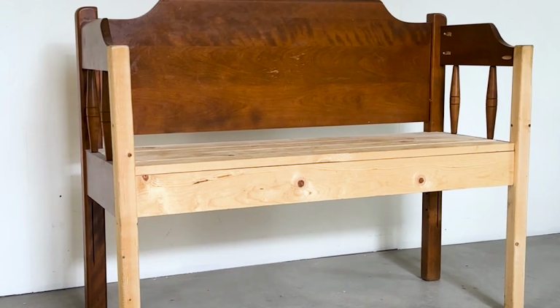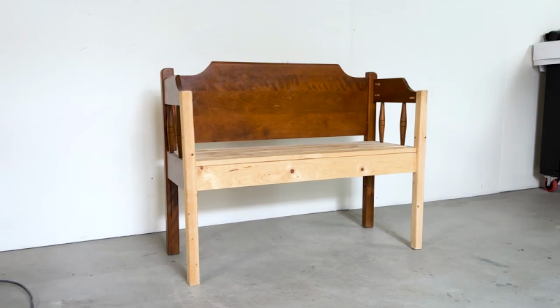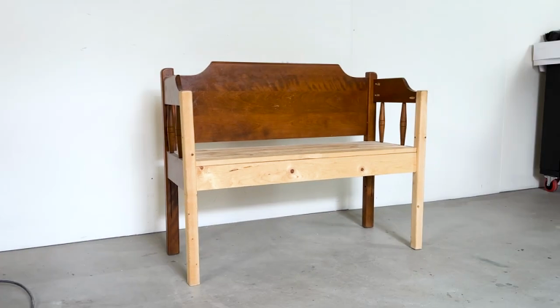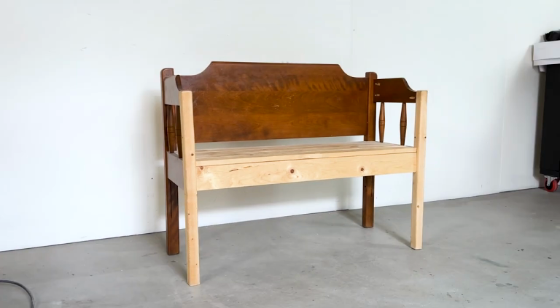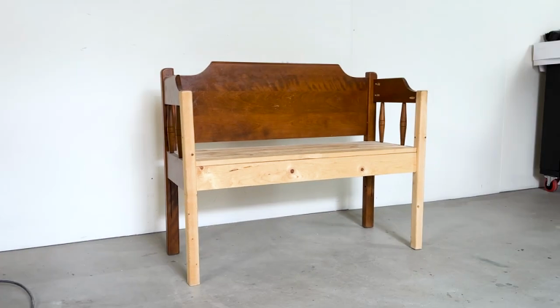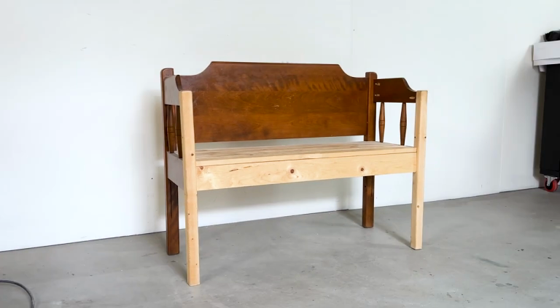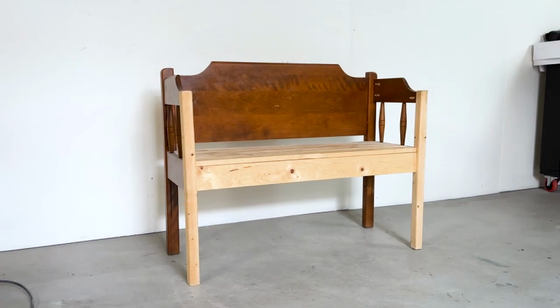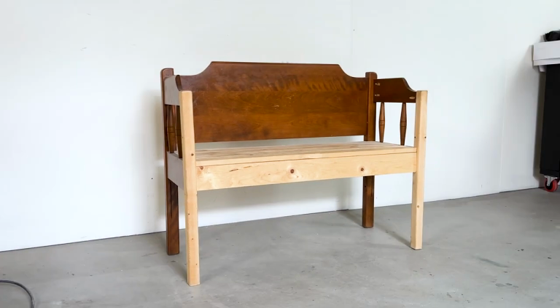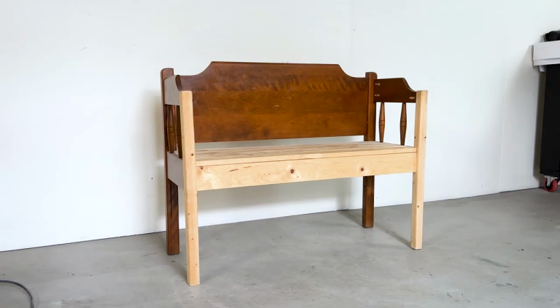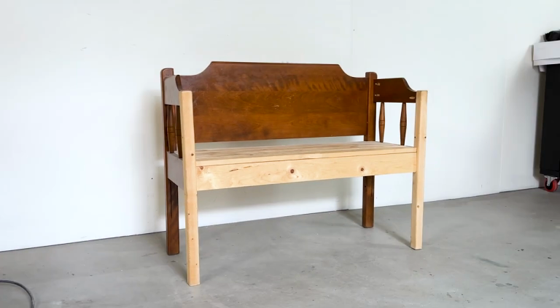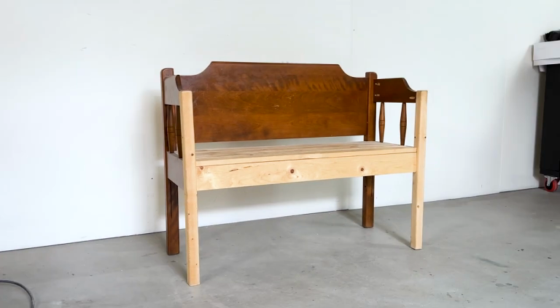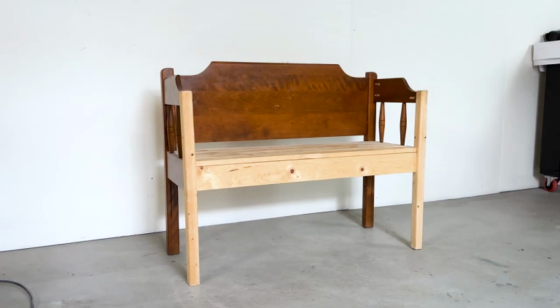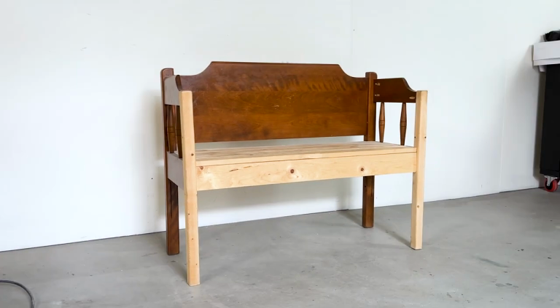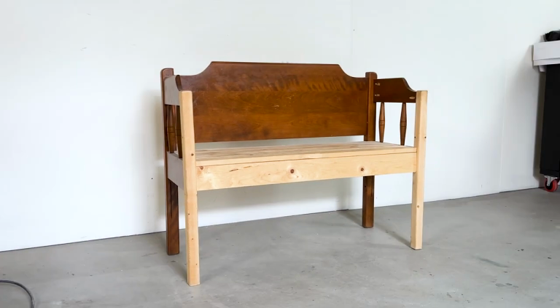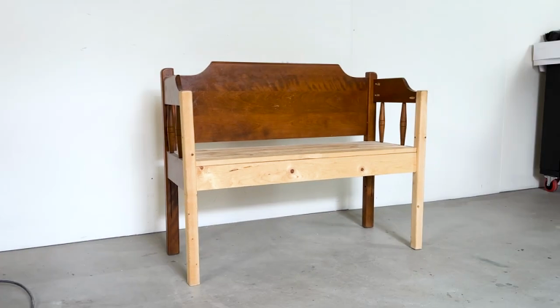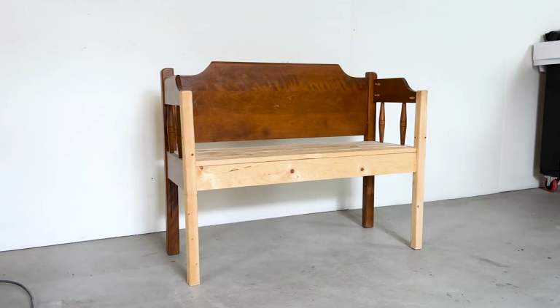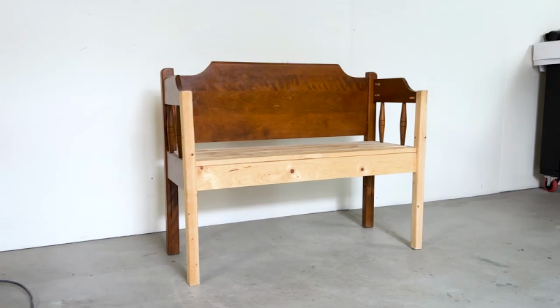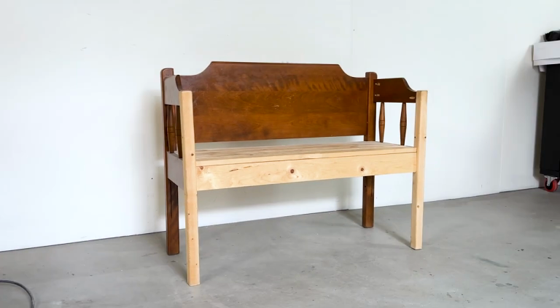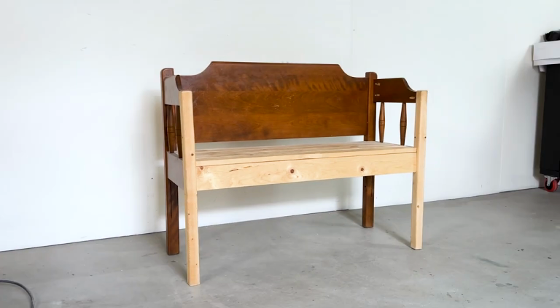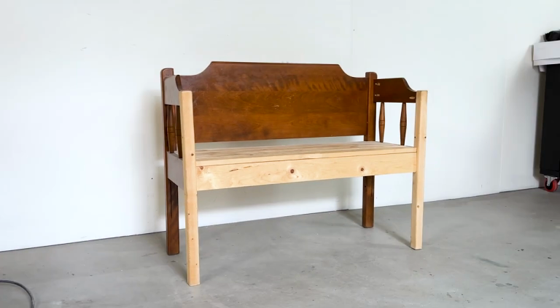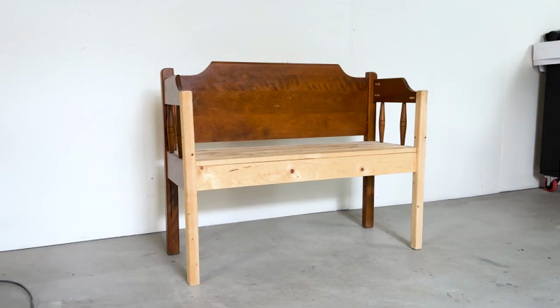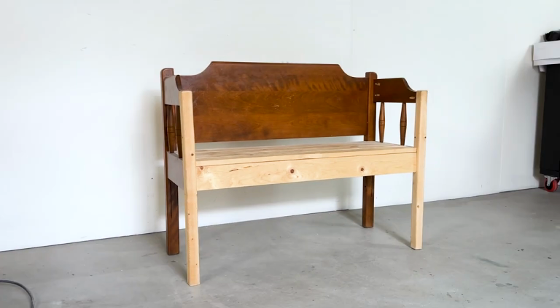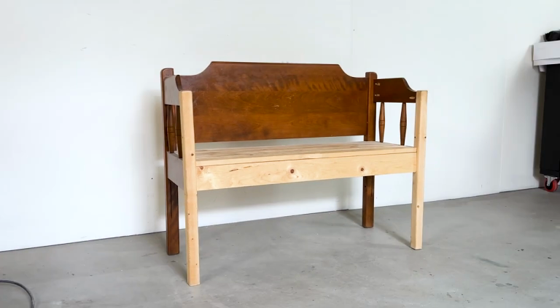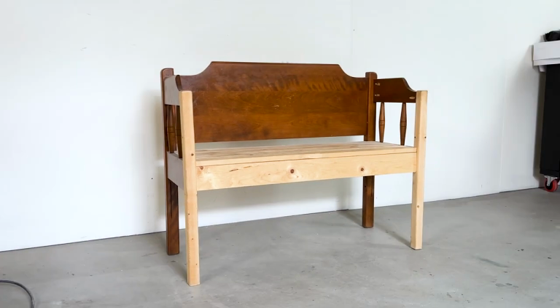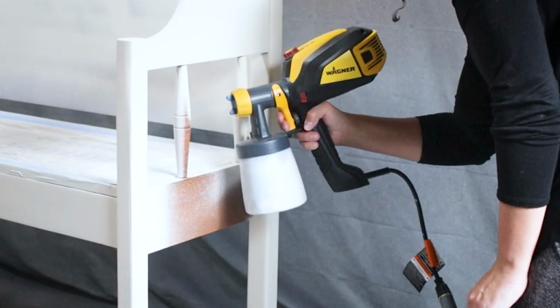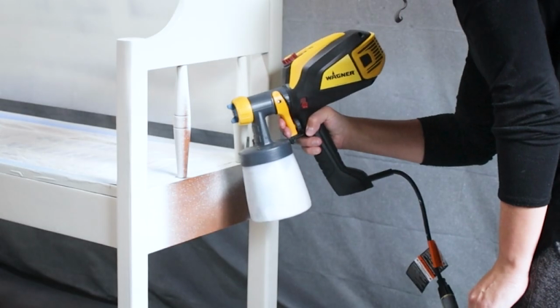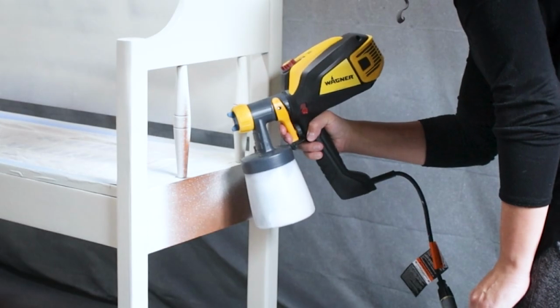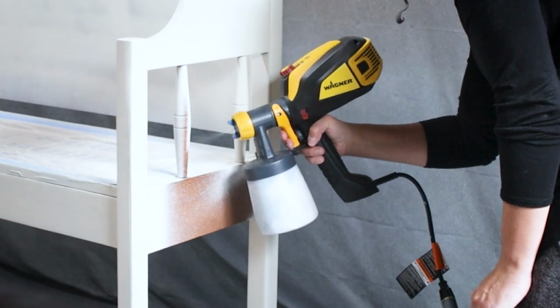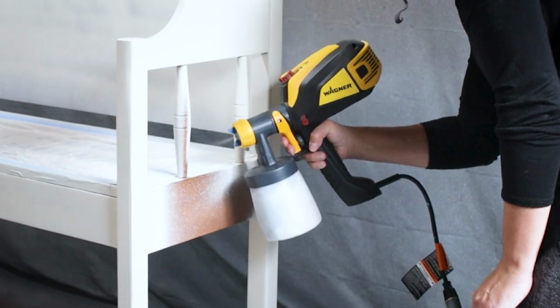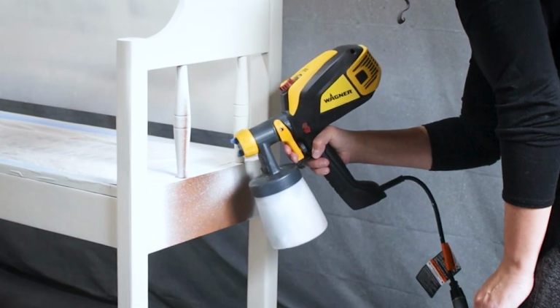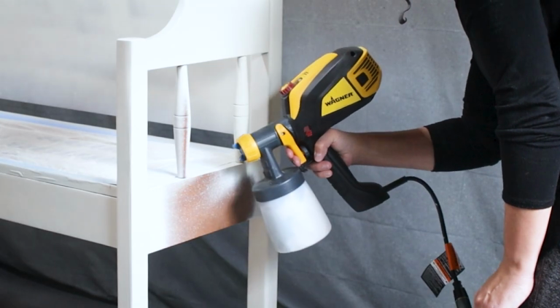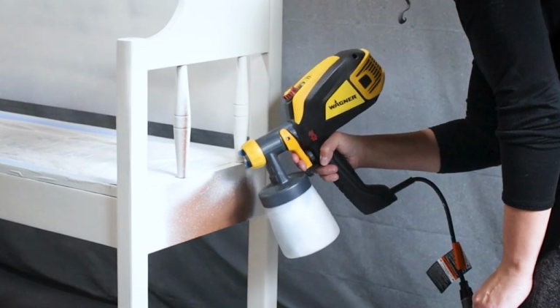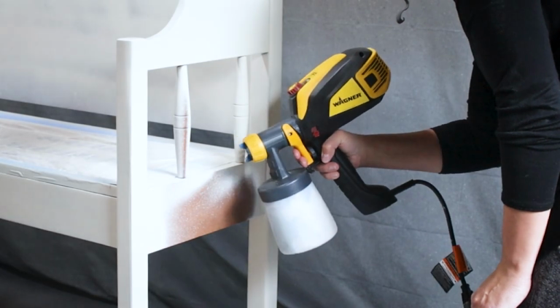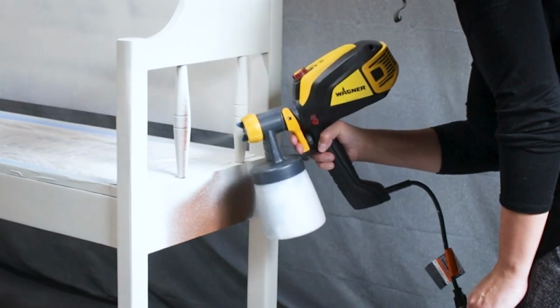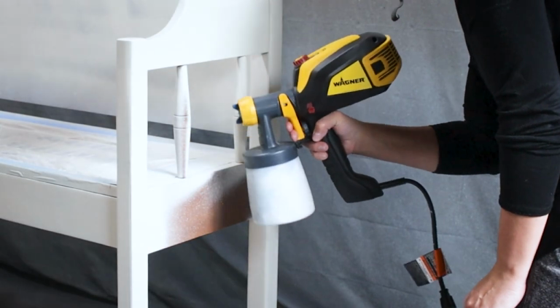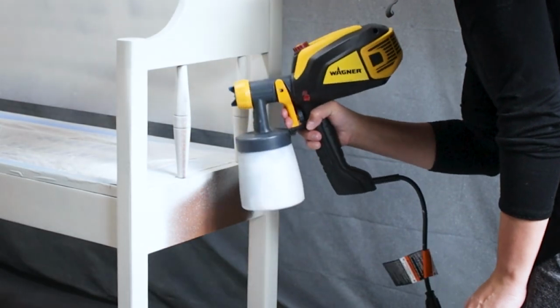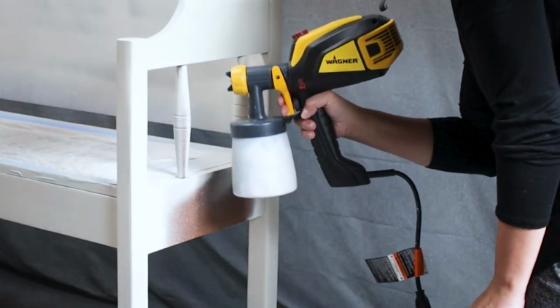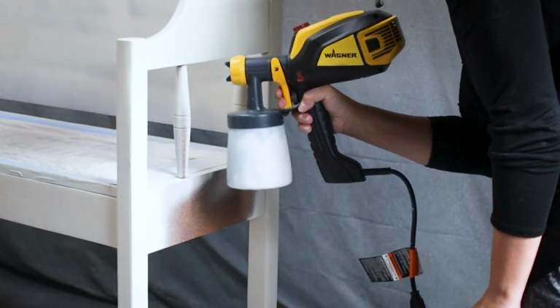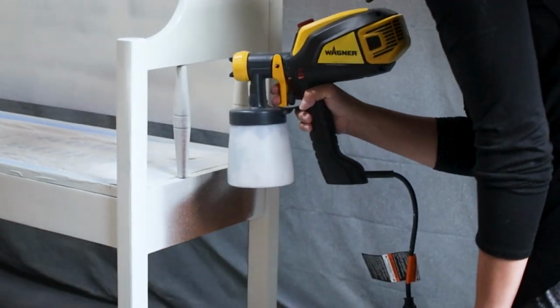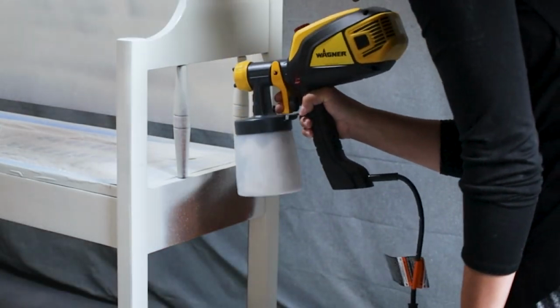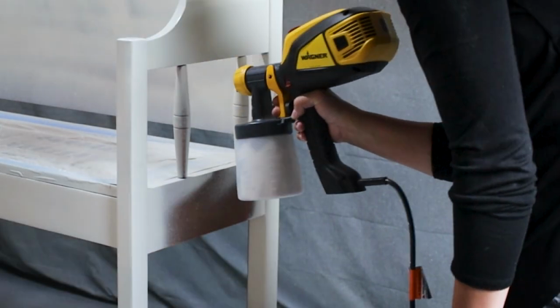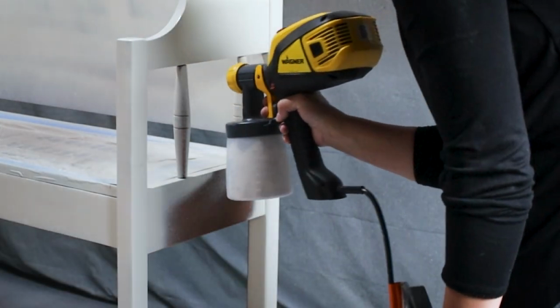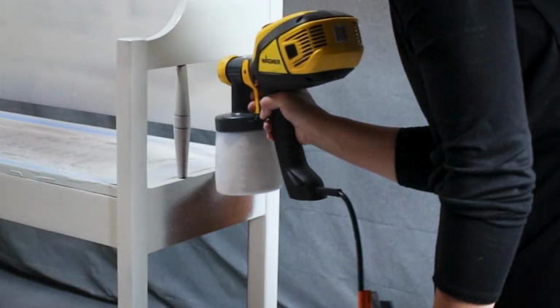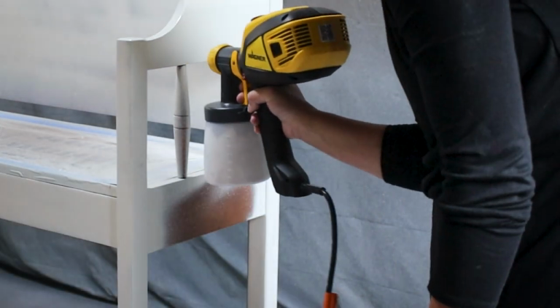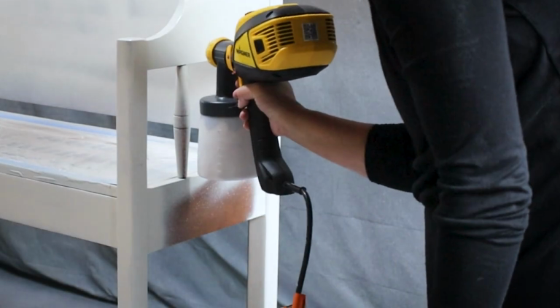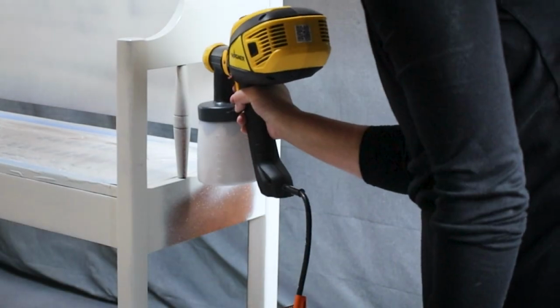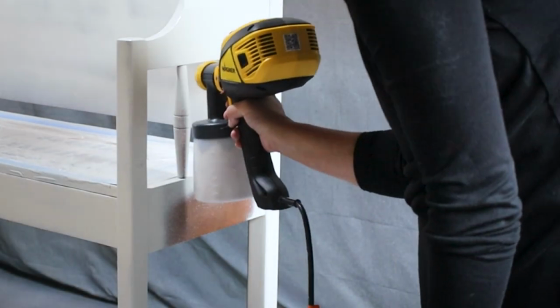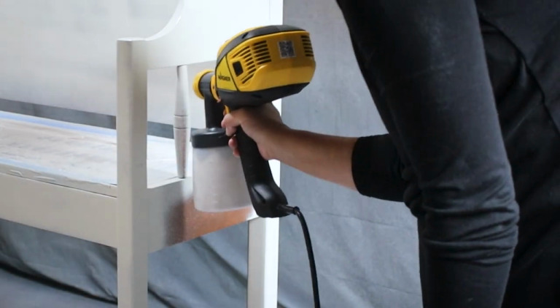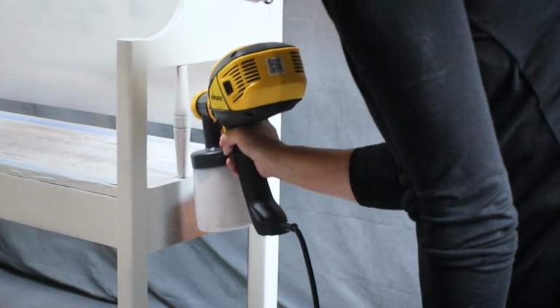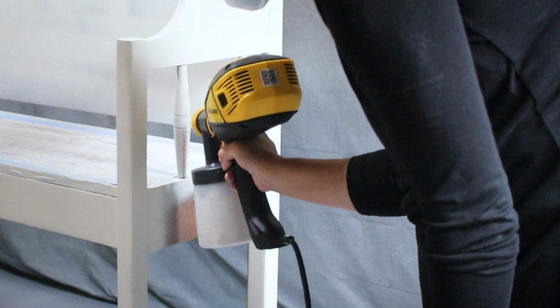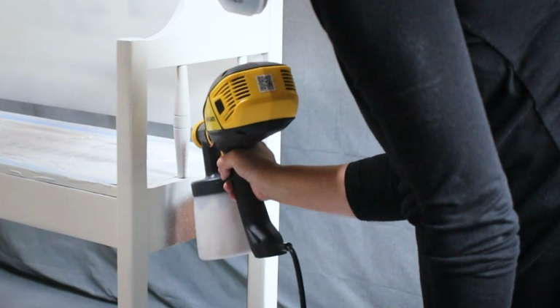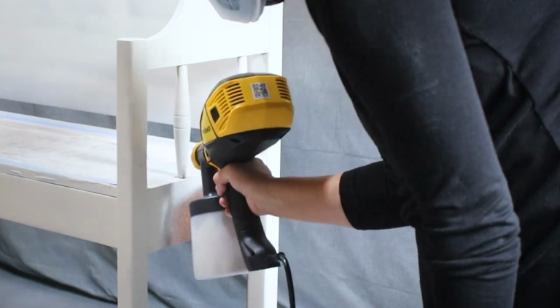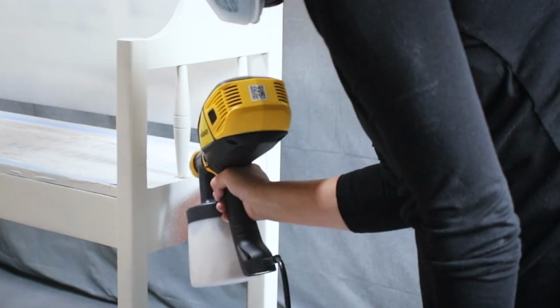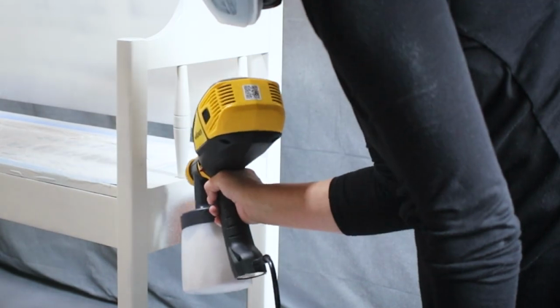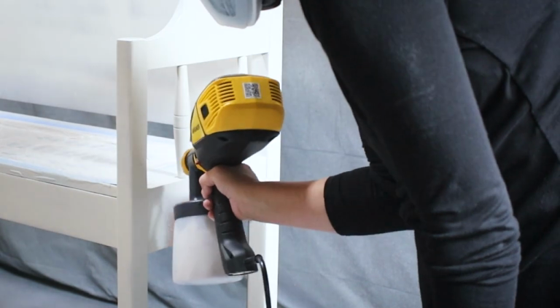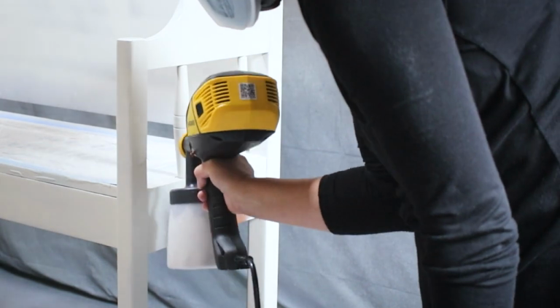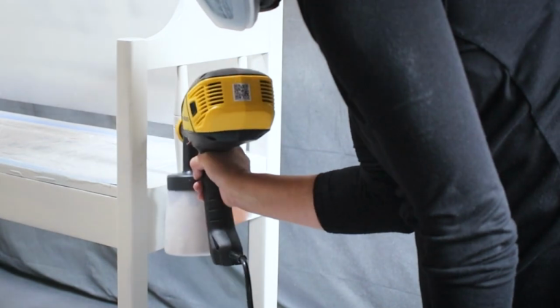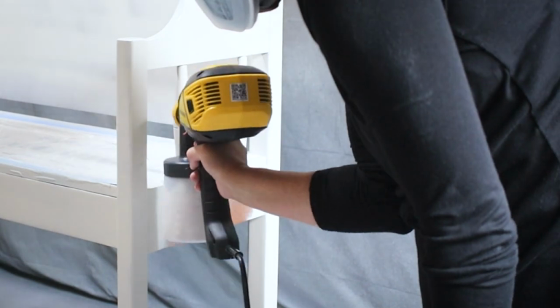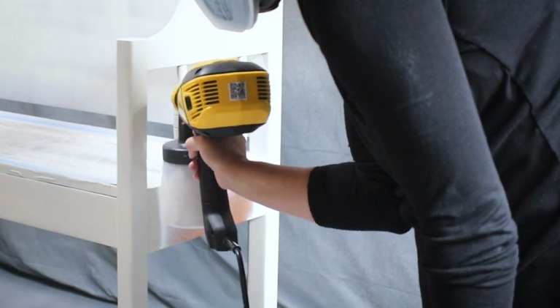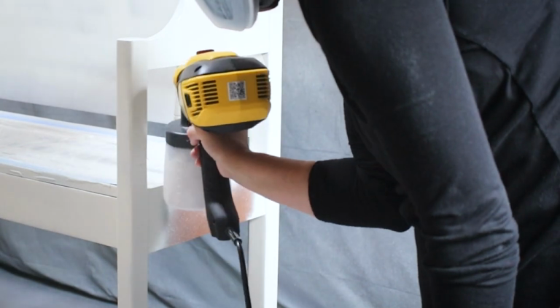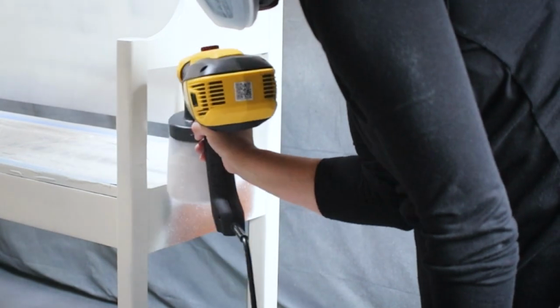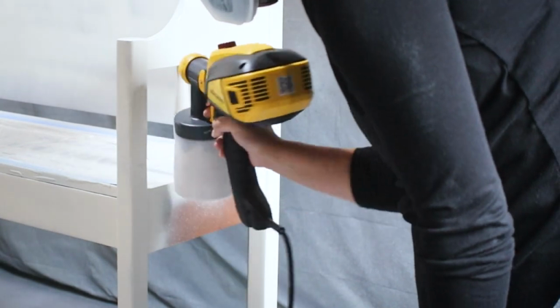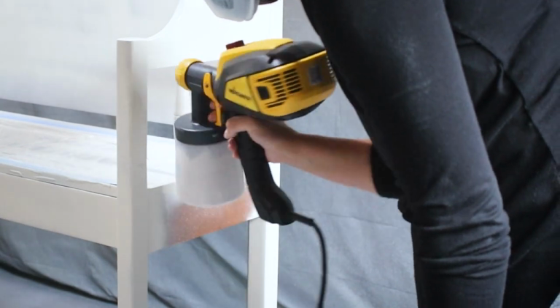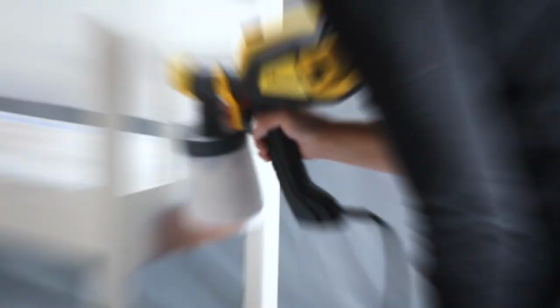Have a bench that you want to put outside? In this video we'll share one great way to paint a wooden bench for outdoor use.